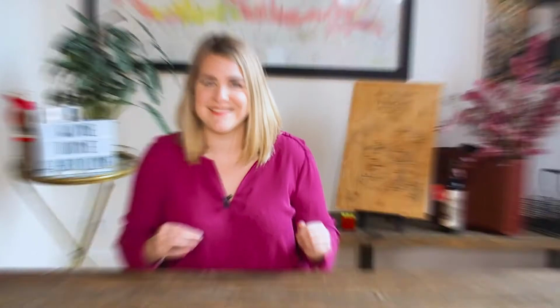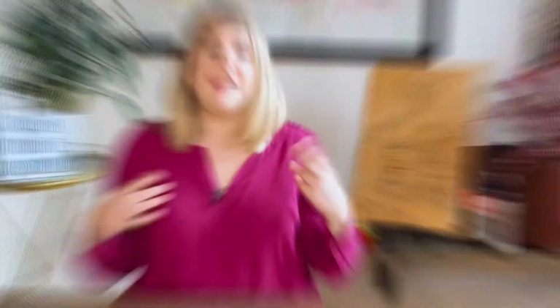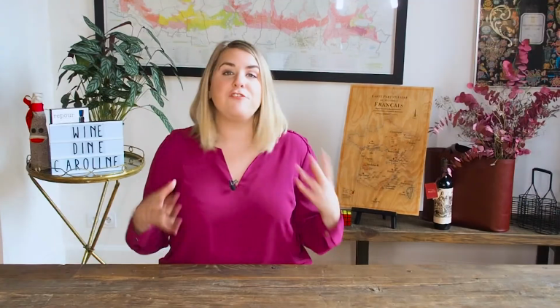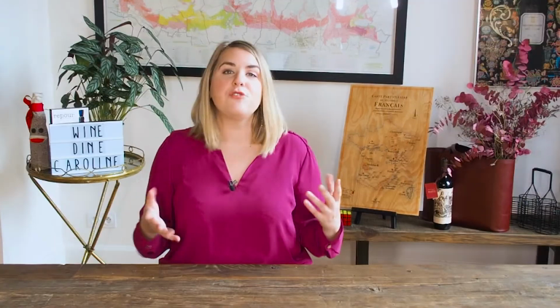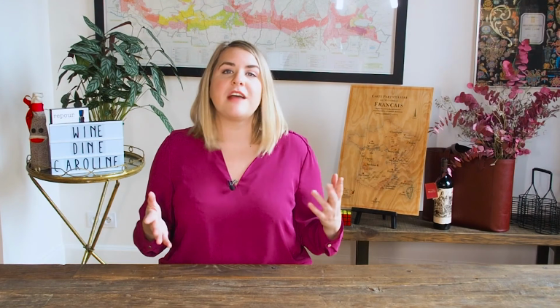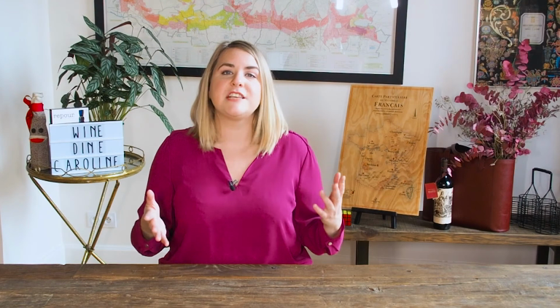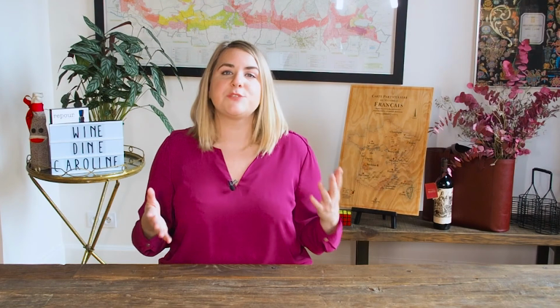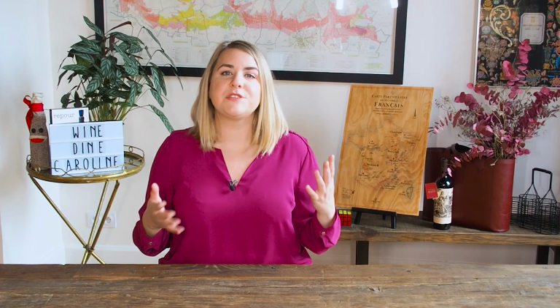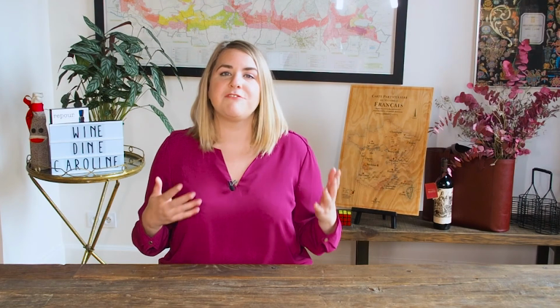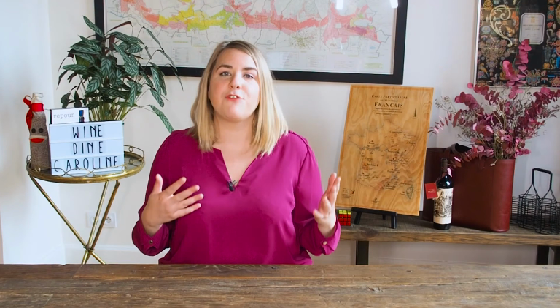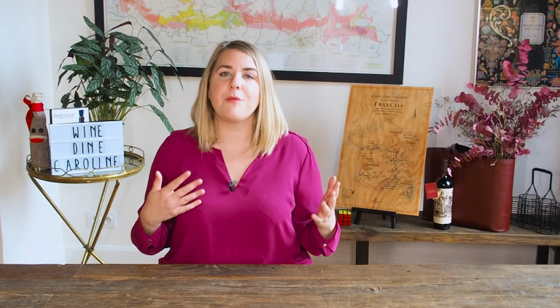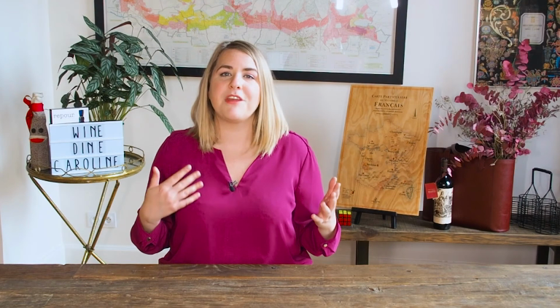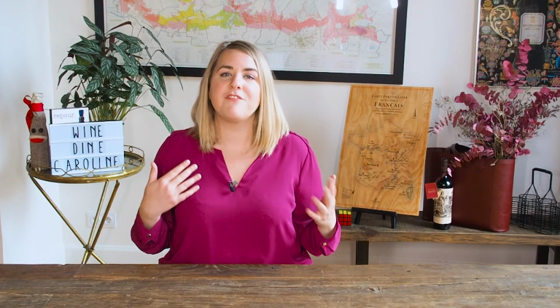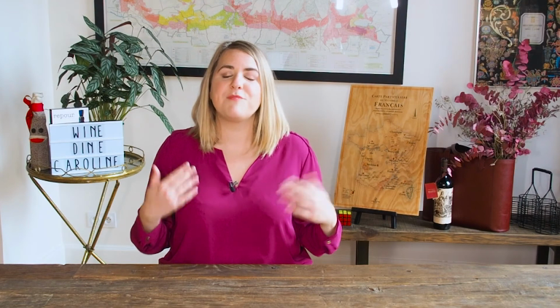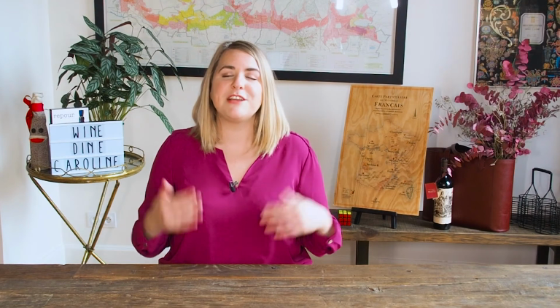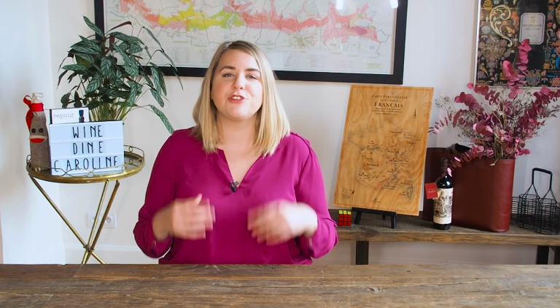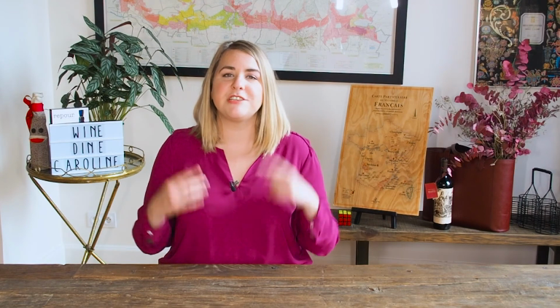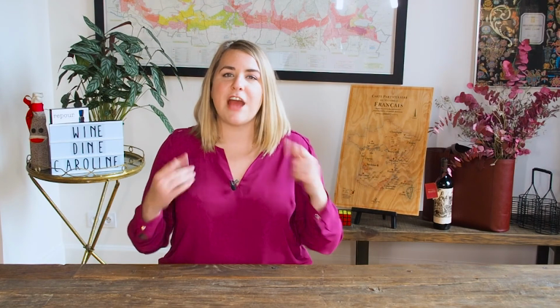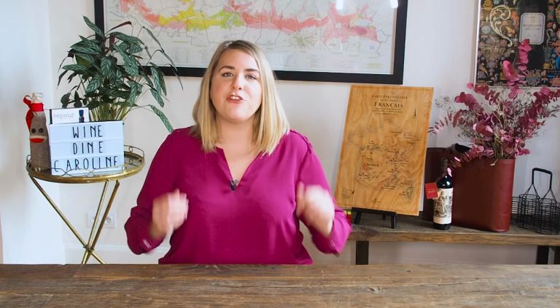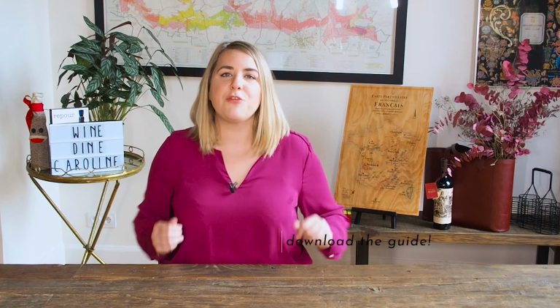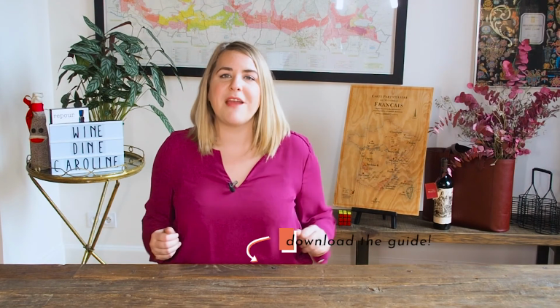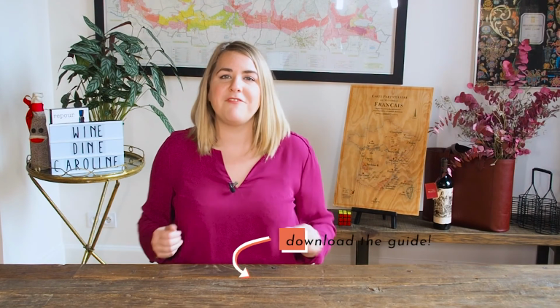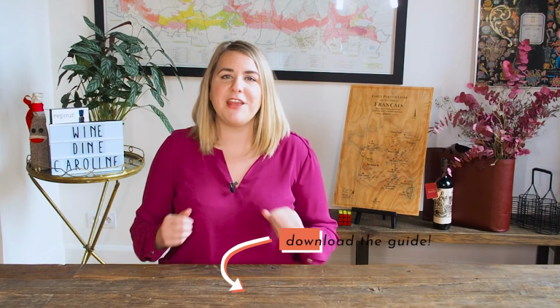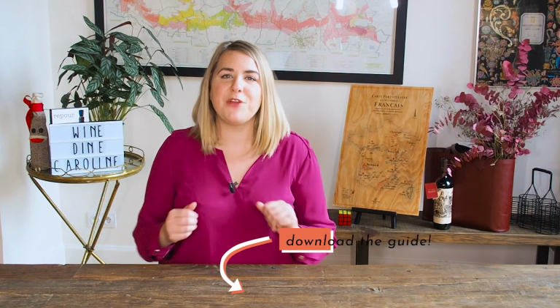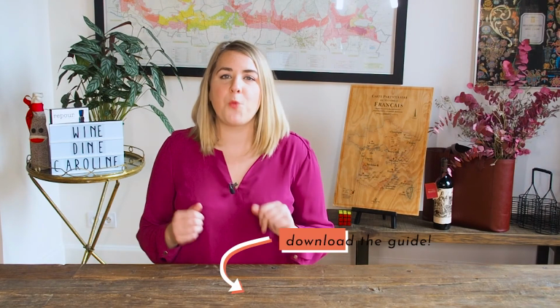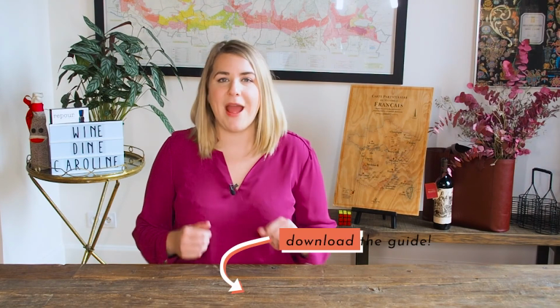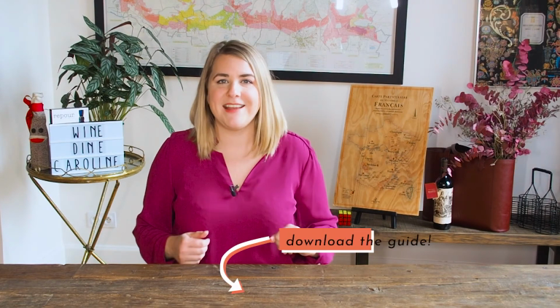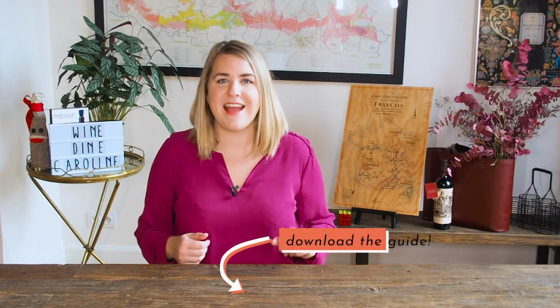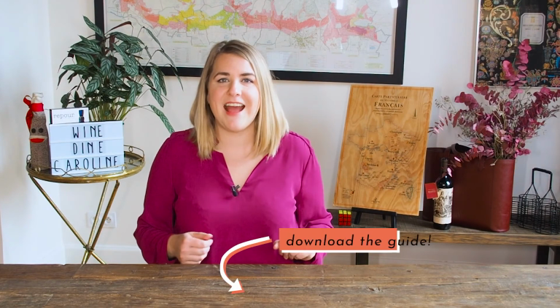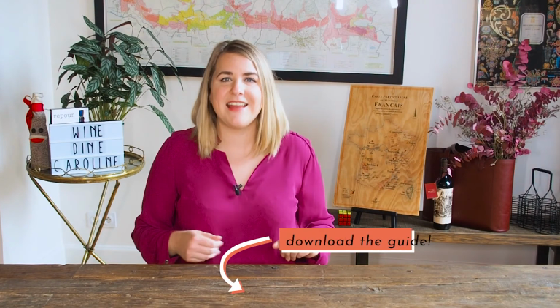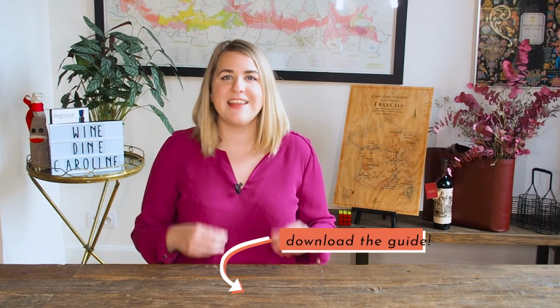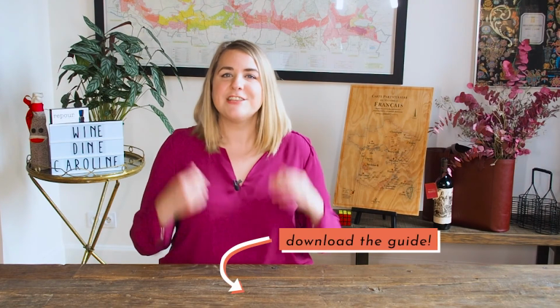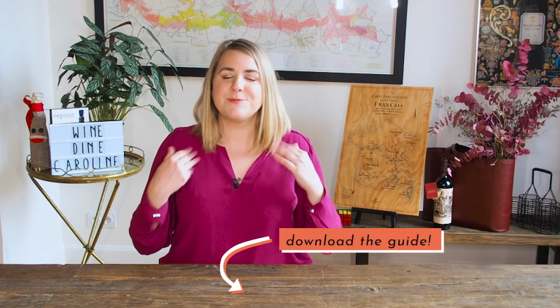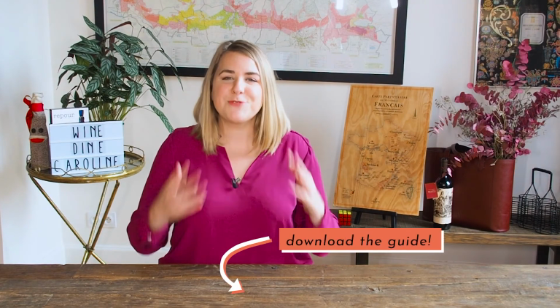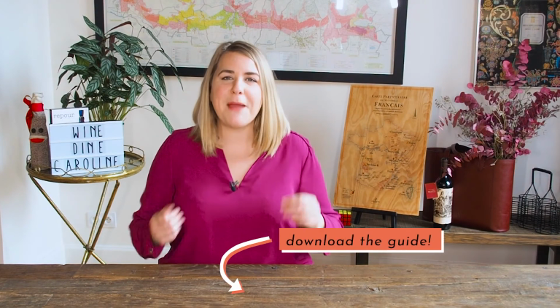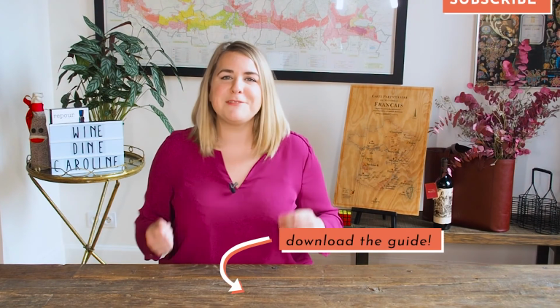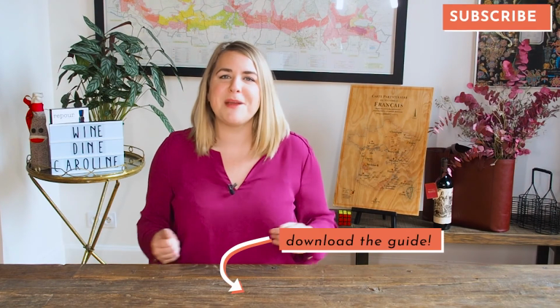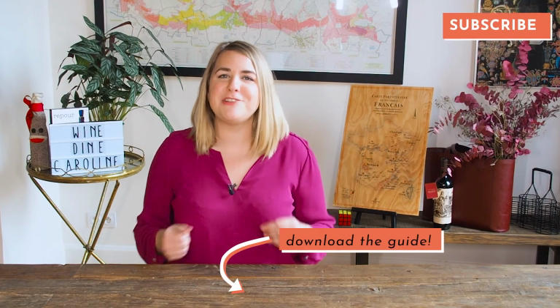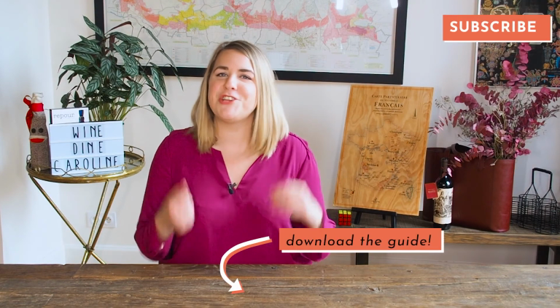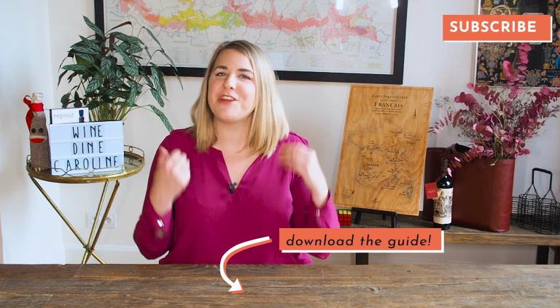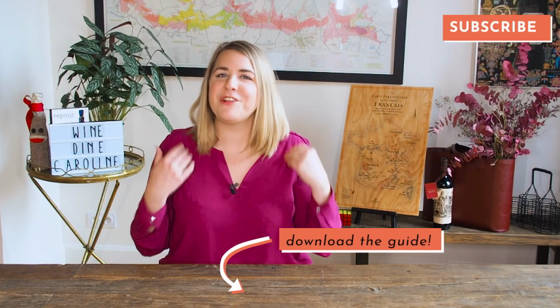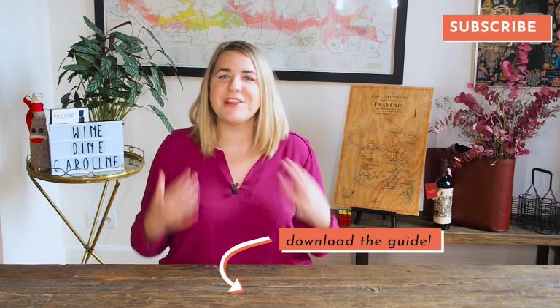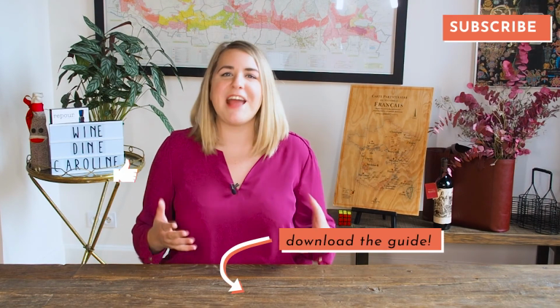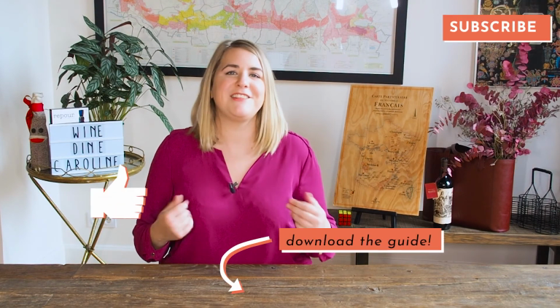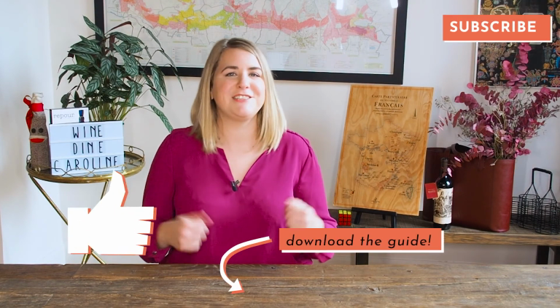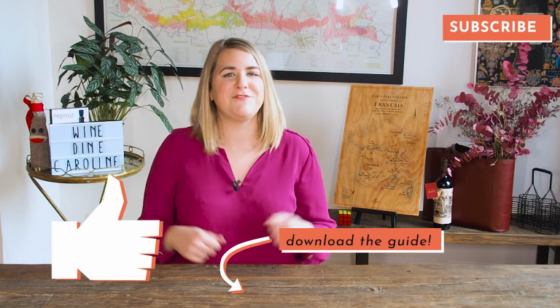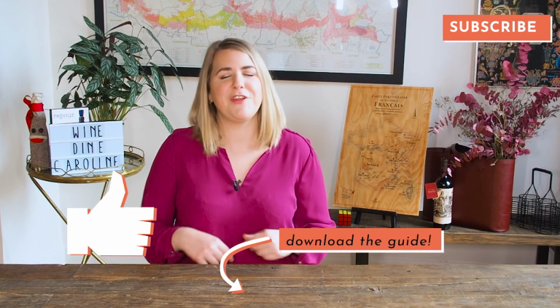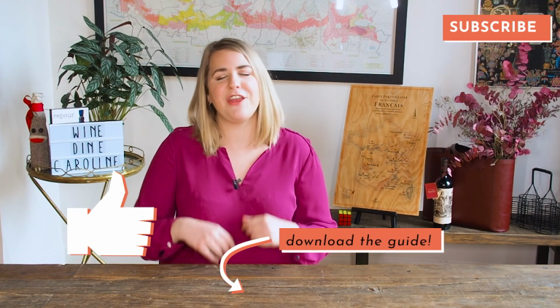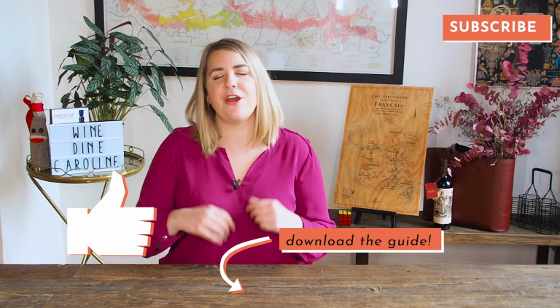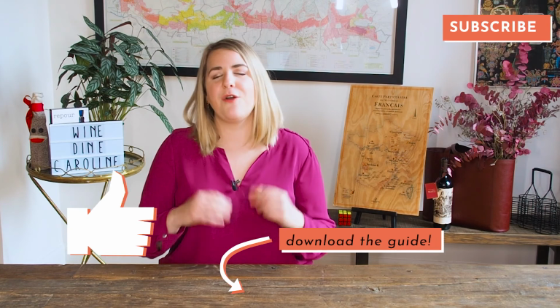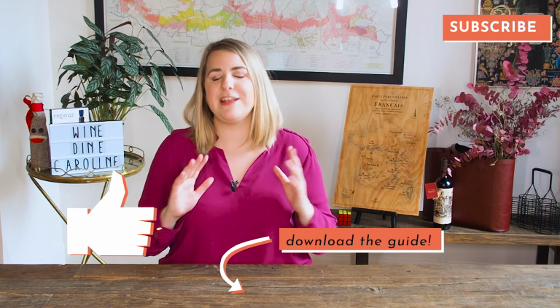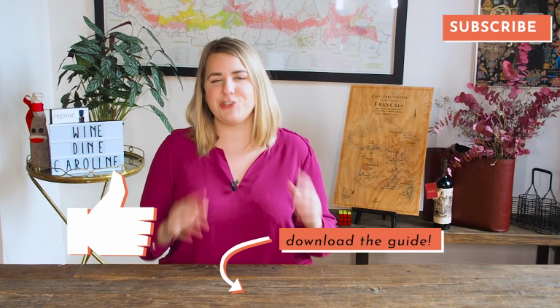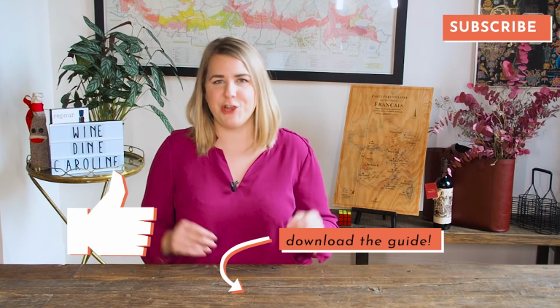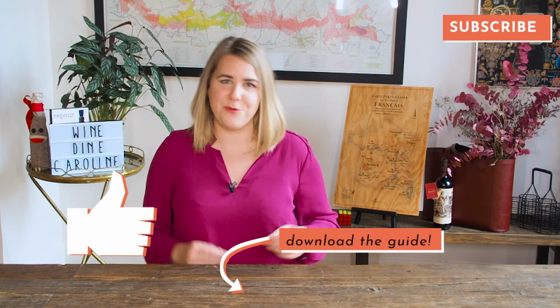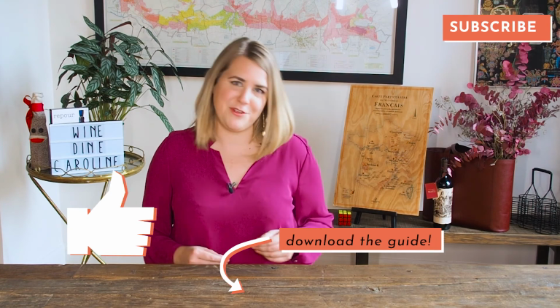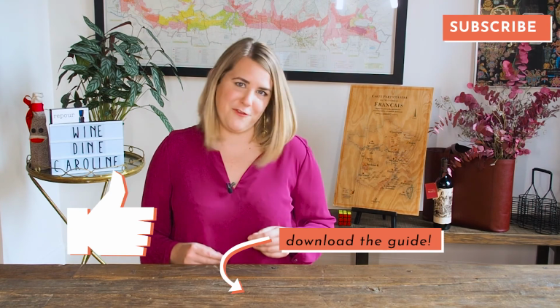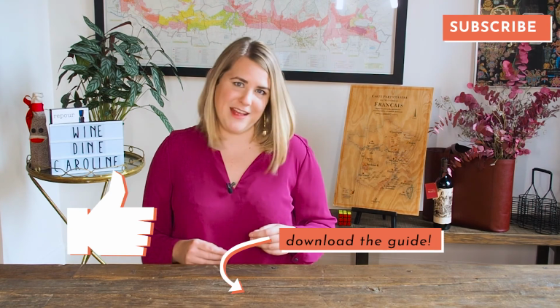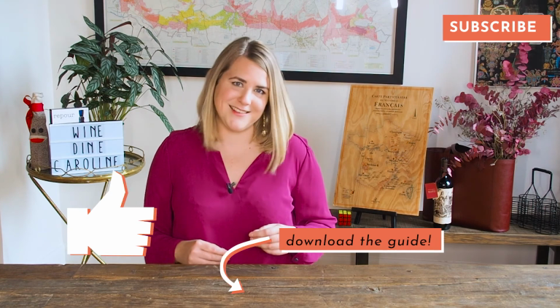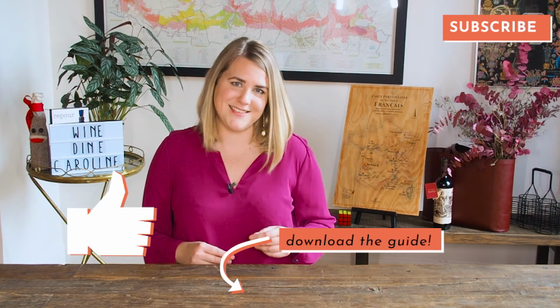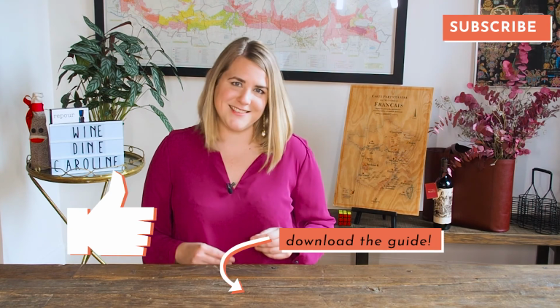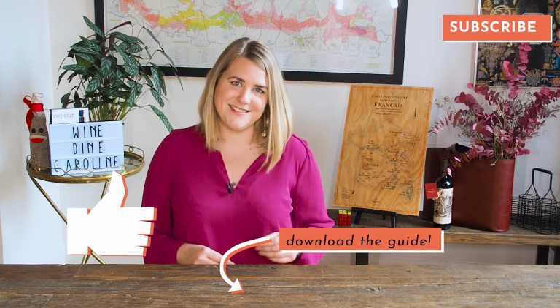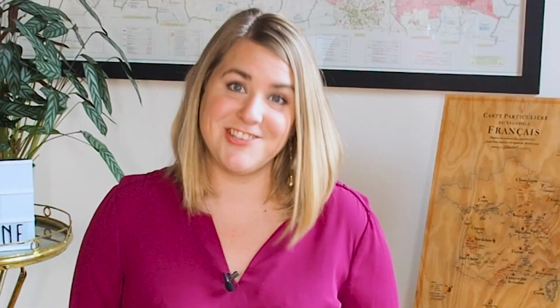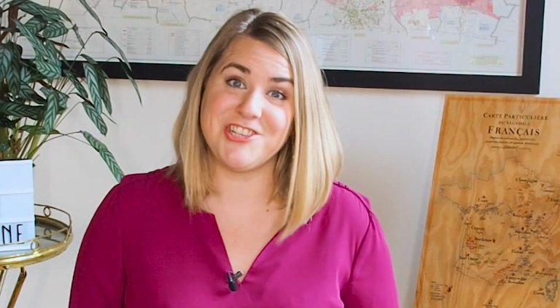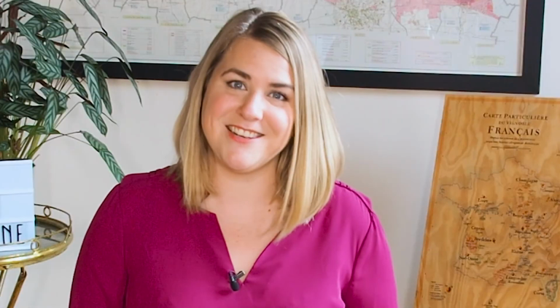If you thought this was informative, make sure to download my vegan wine guide, subscribe to my channel, like this video, and share it with your friends. Cheers.